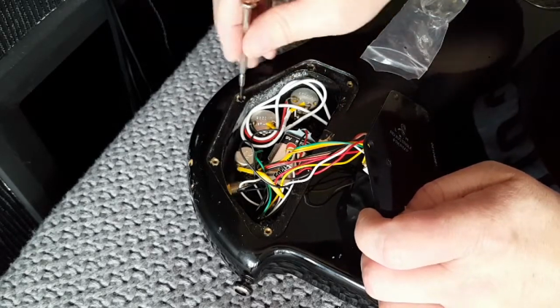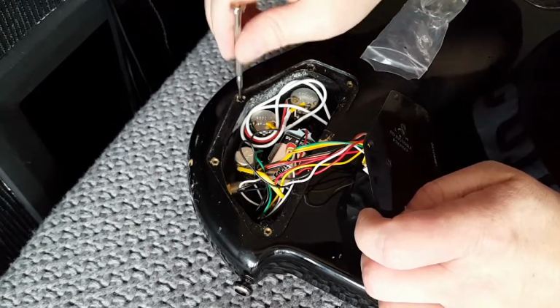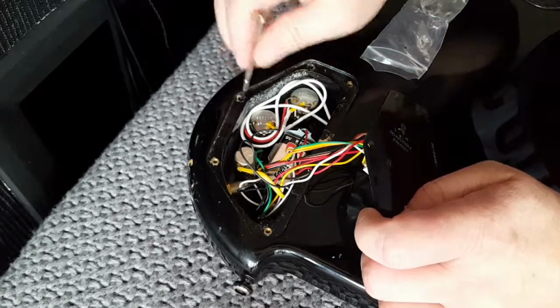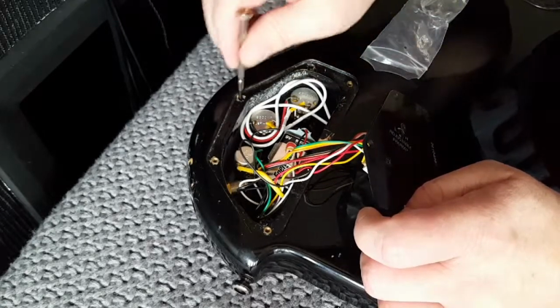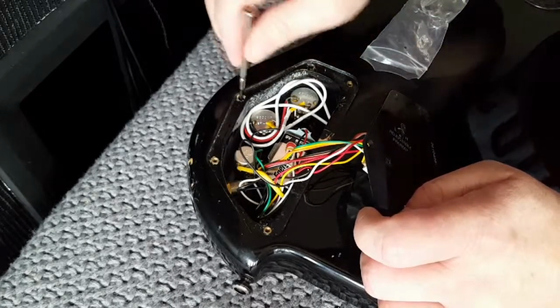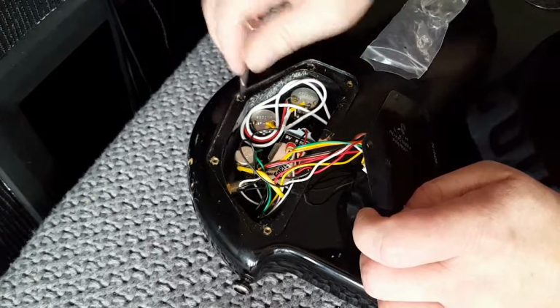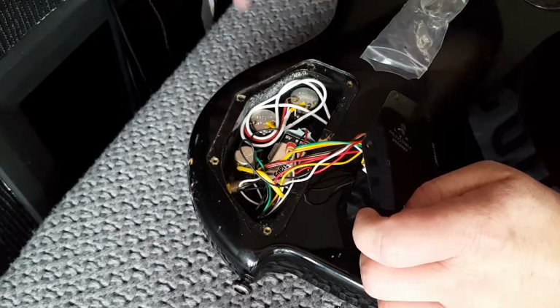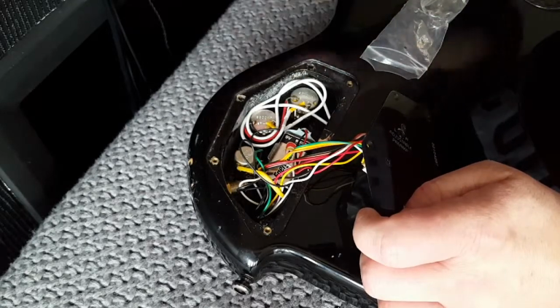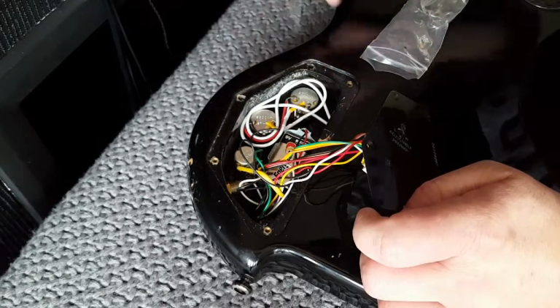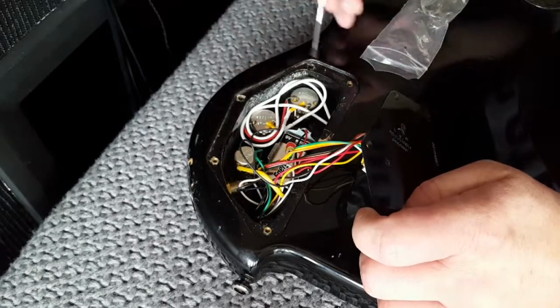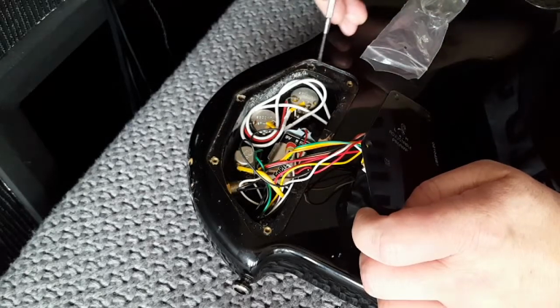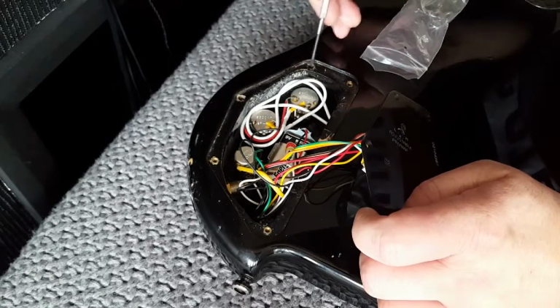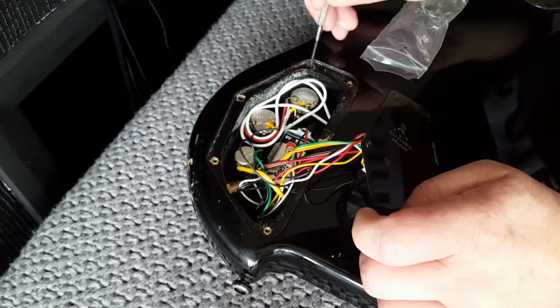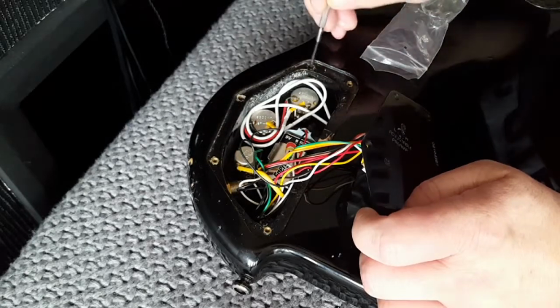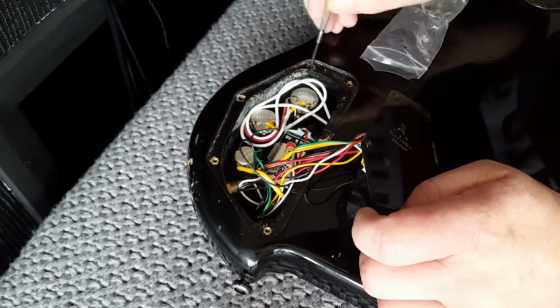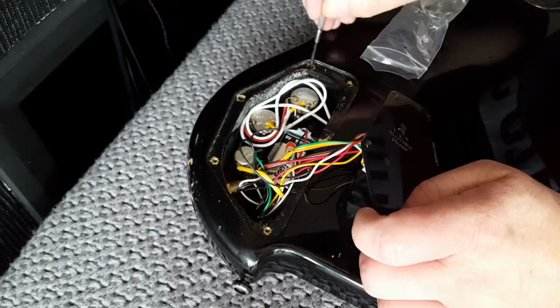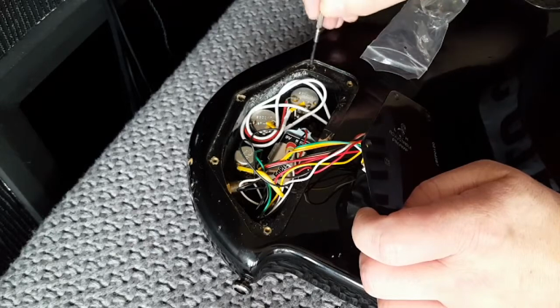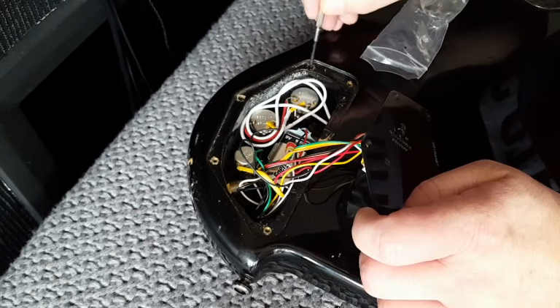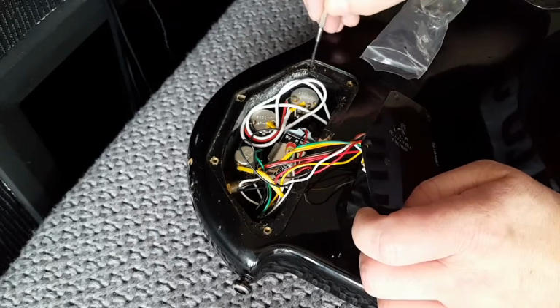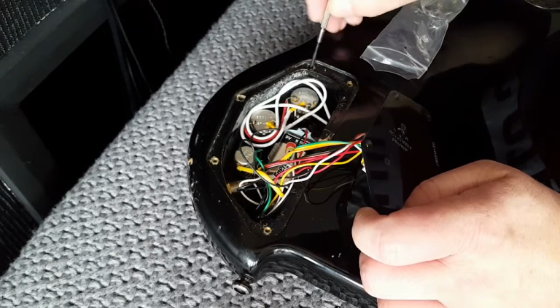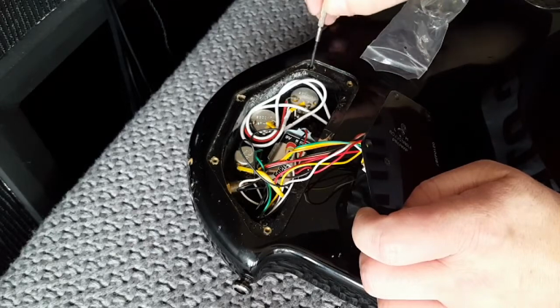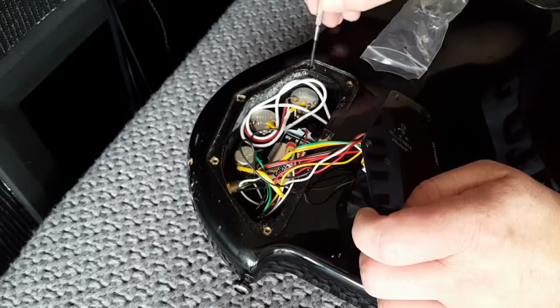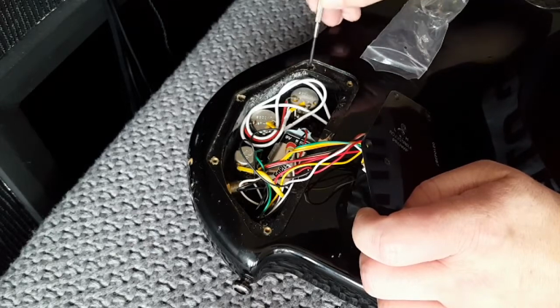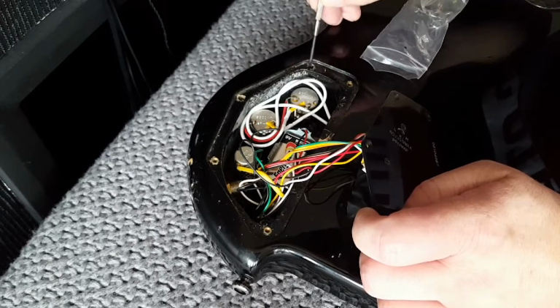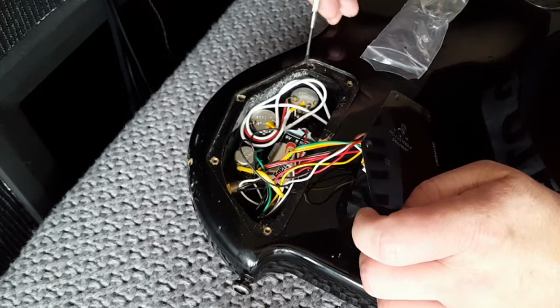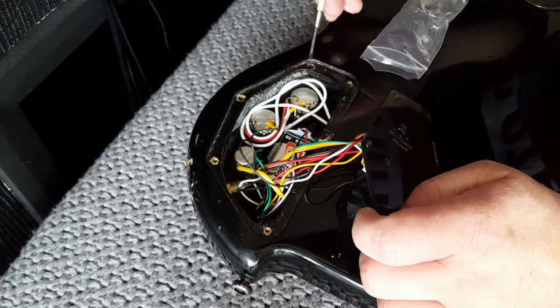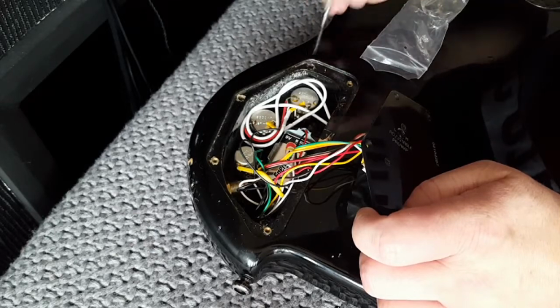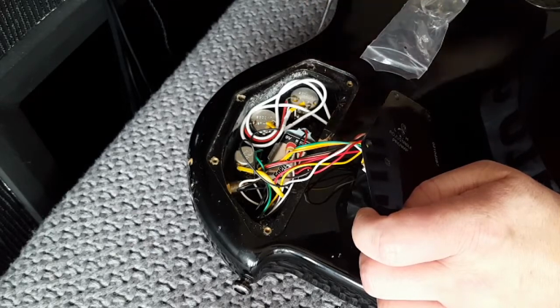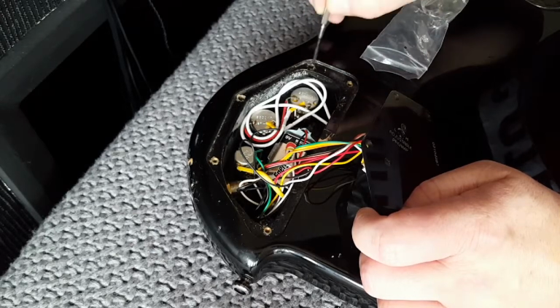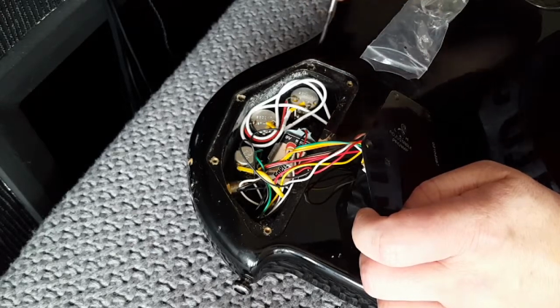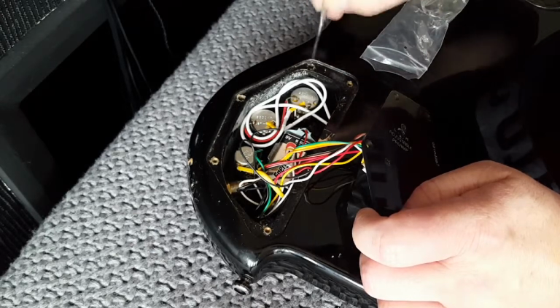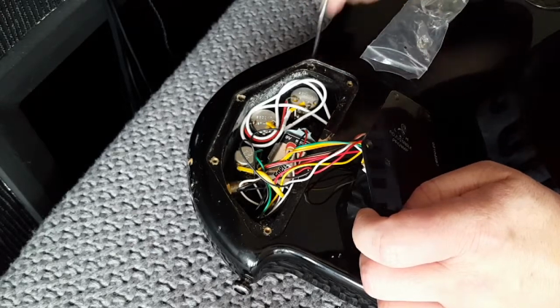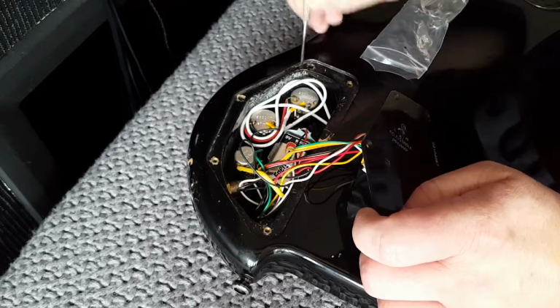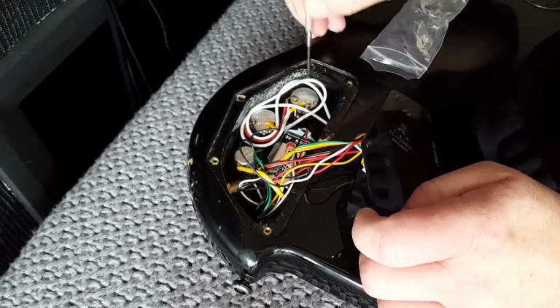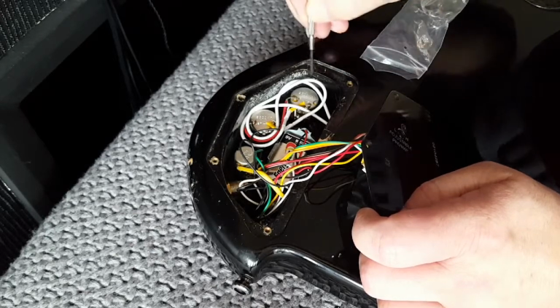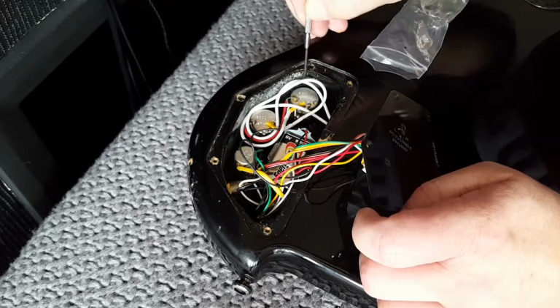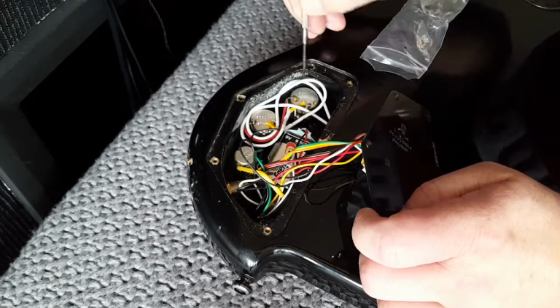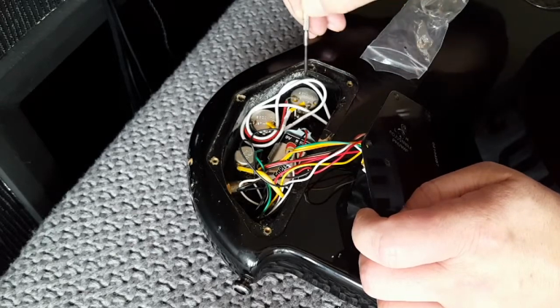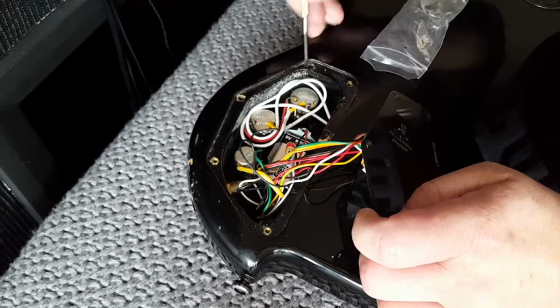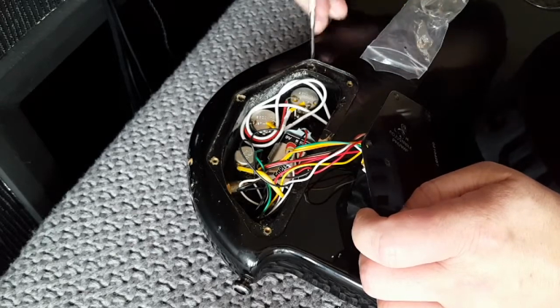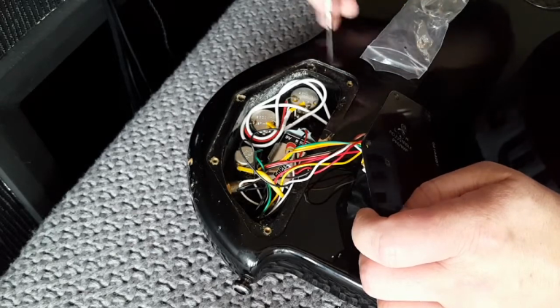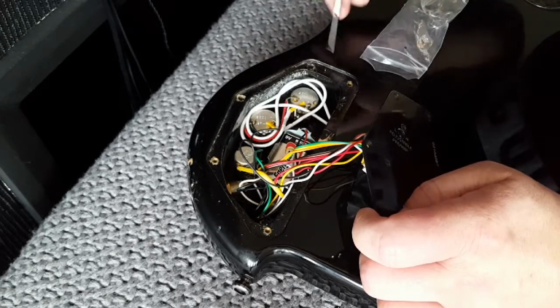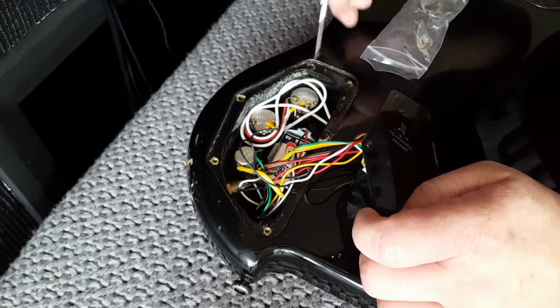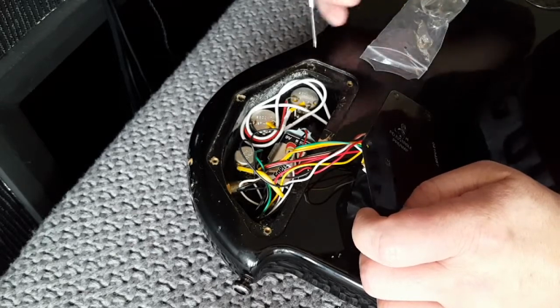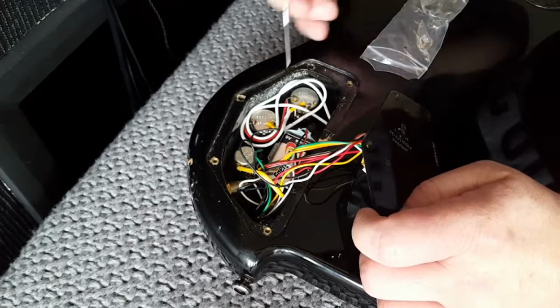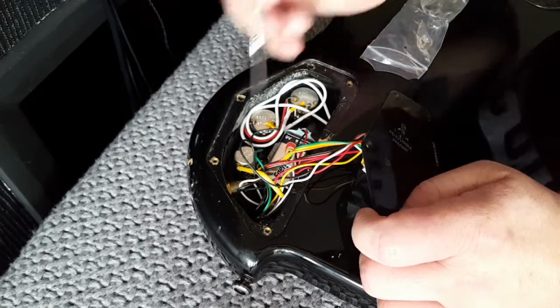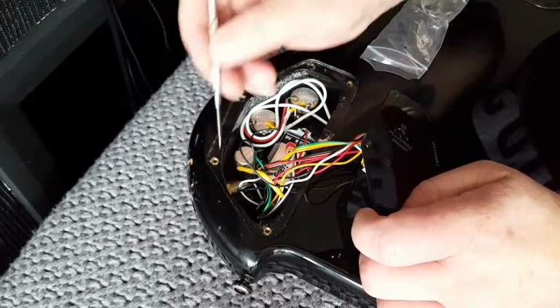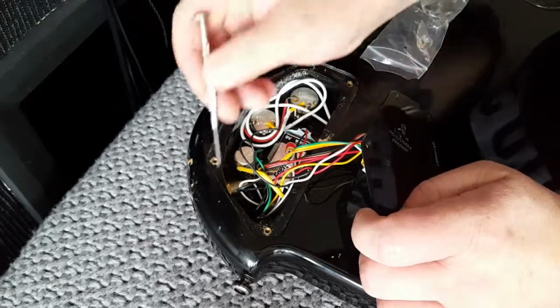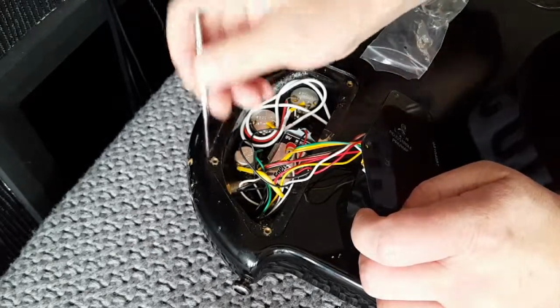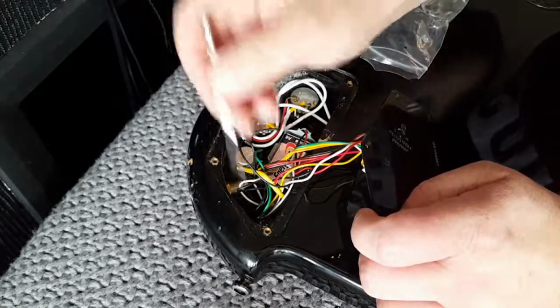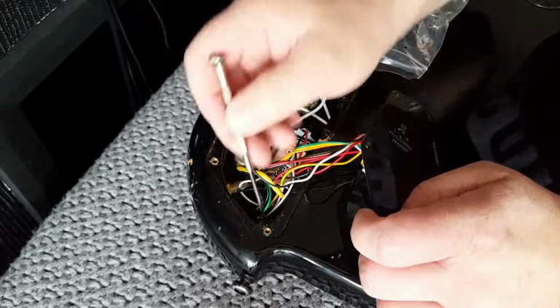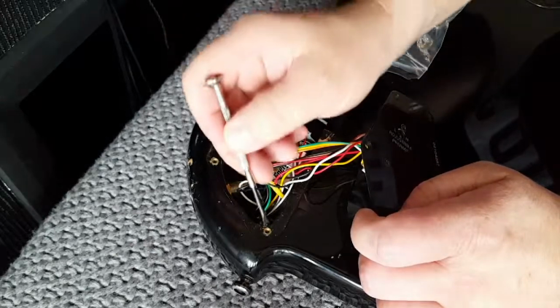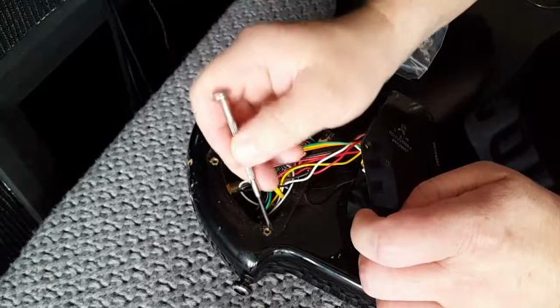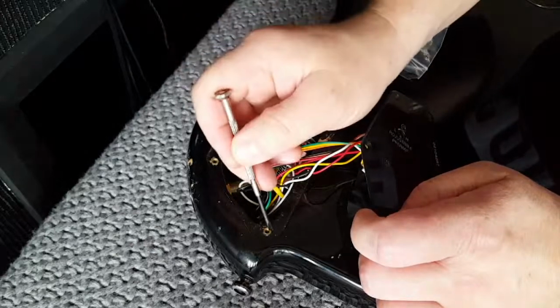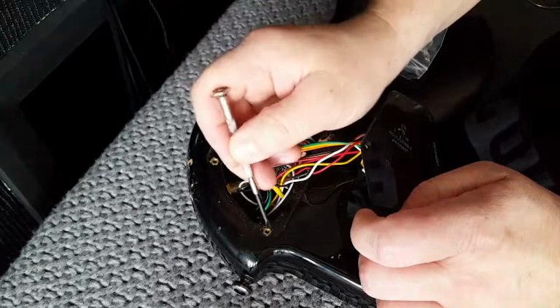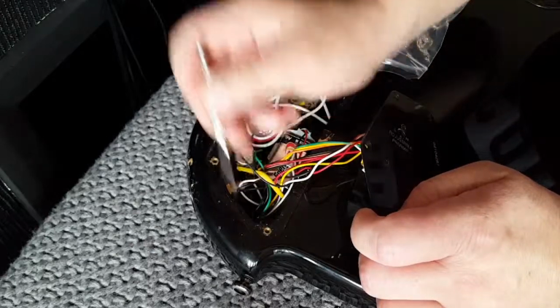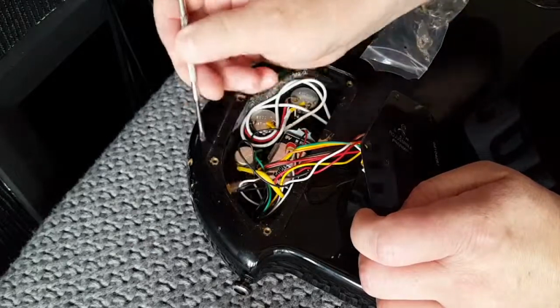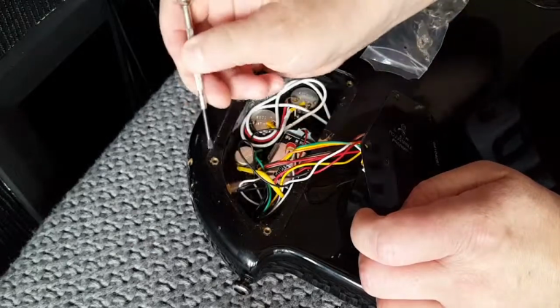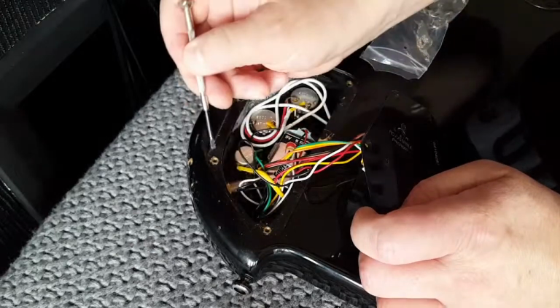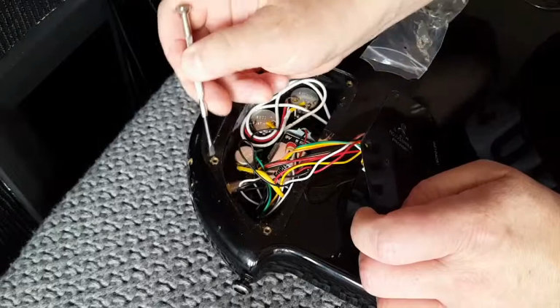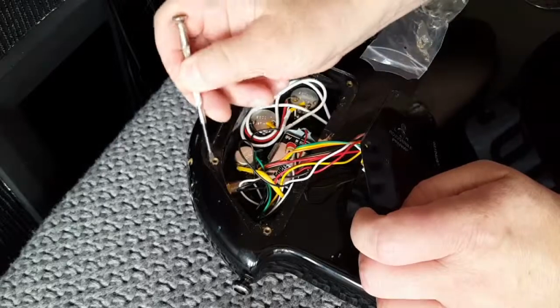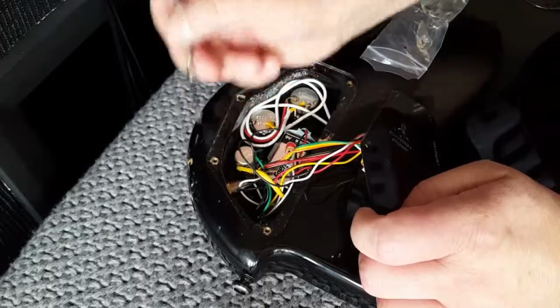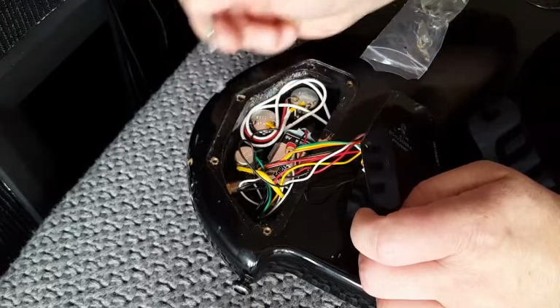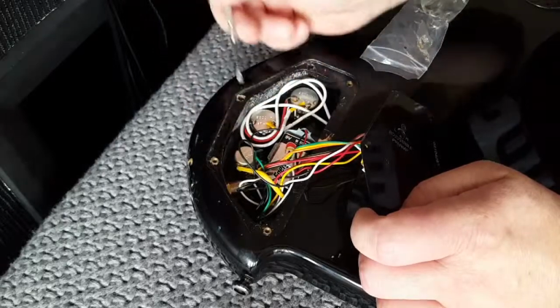One captive nut is missing there. This captive nut is sunk down into the body. So I need to find some more of these.